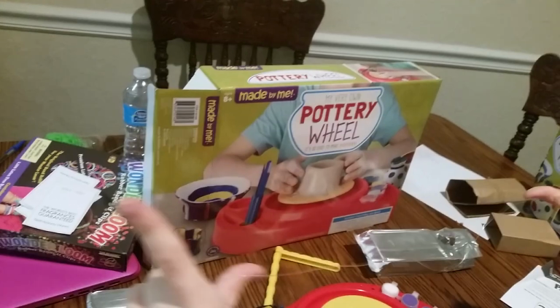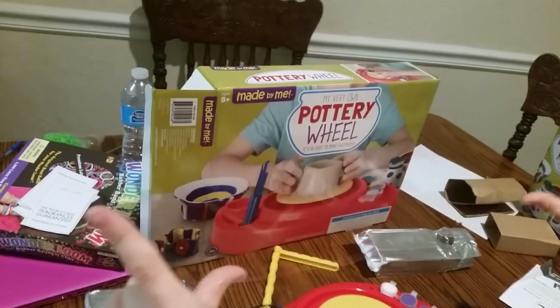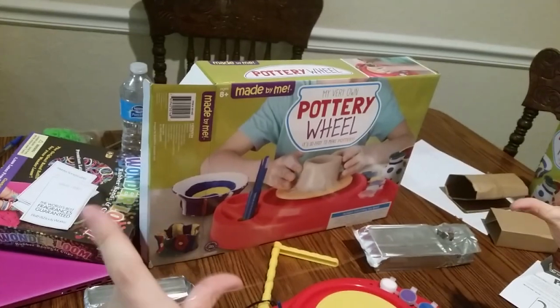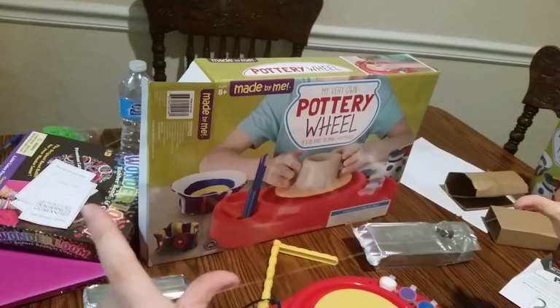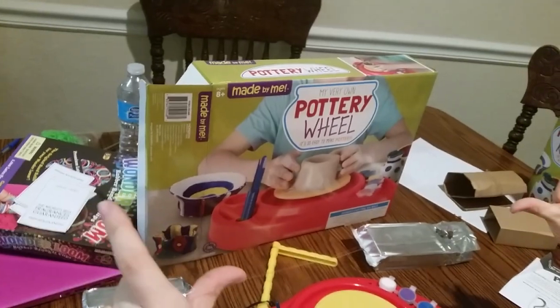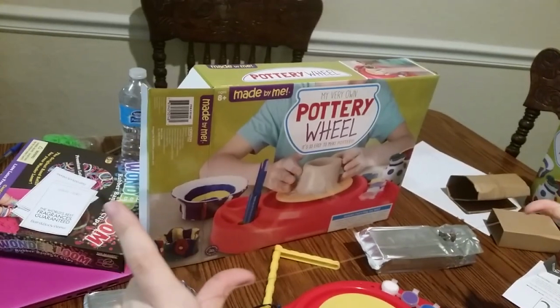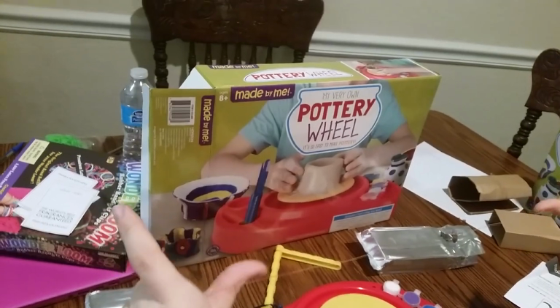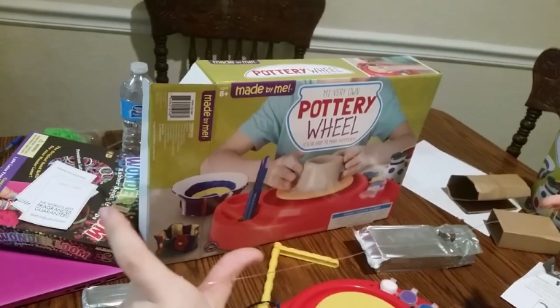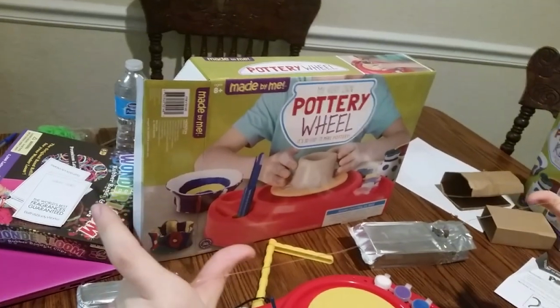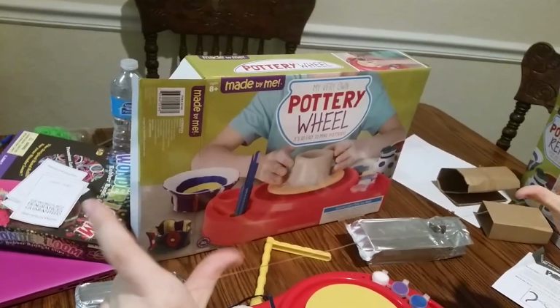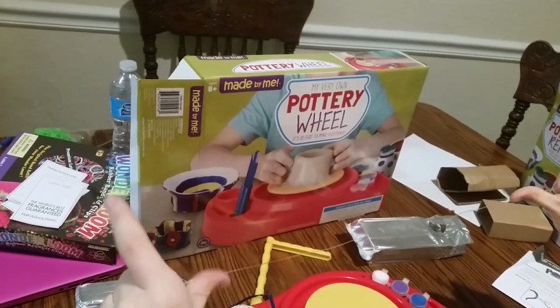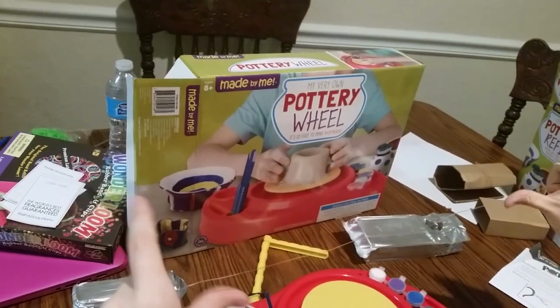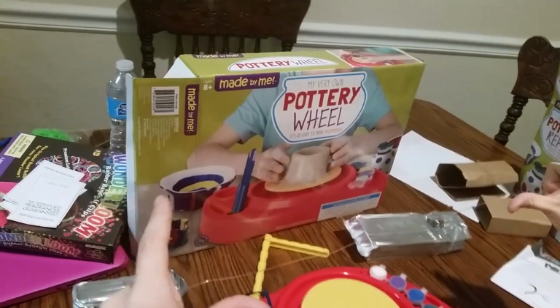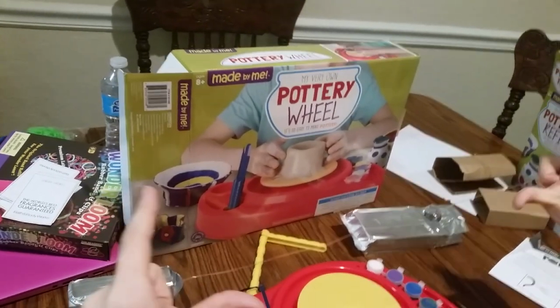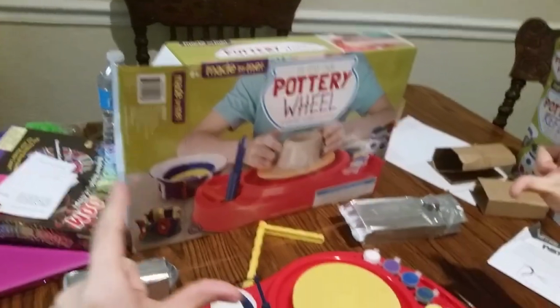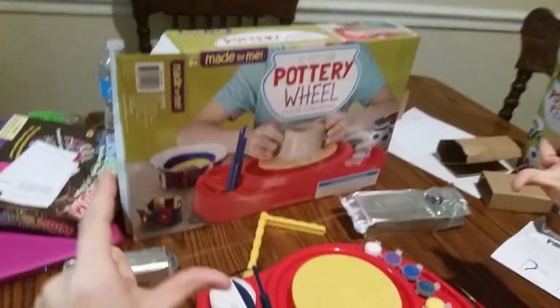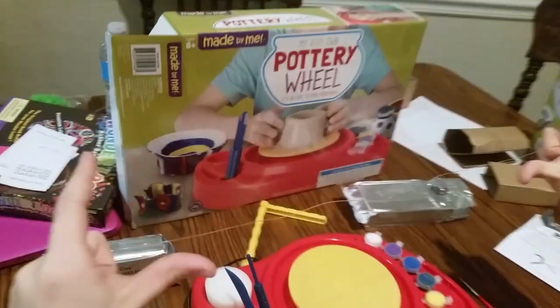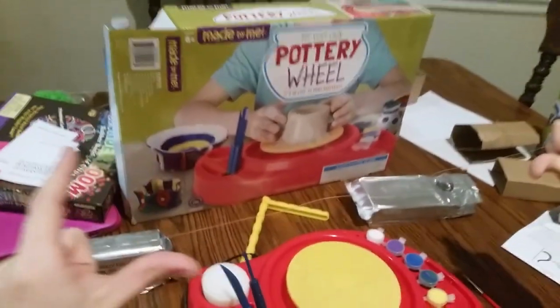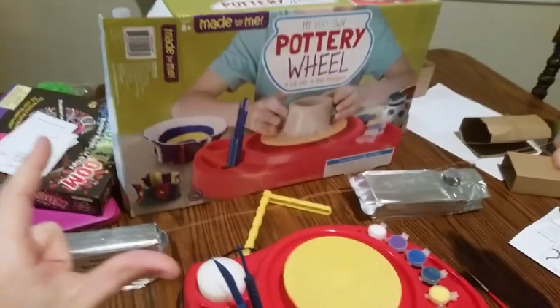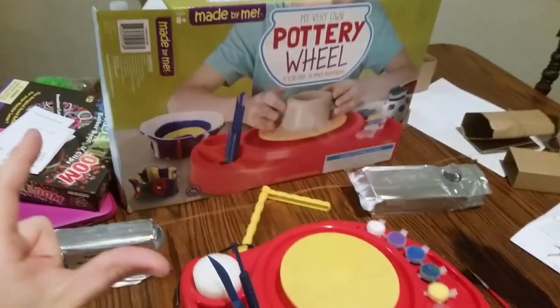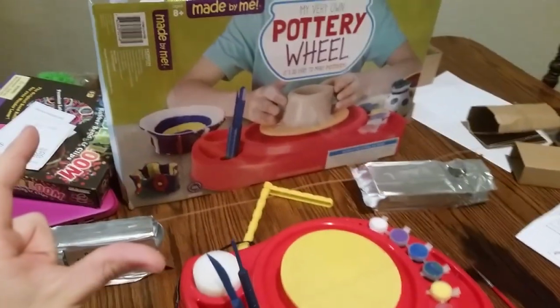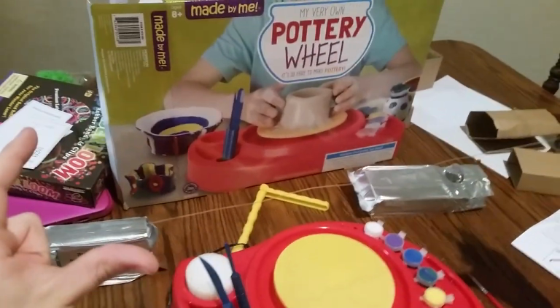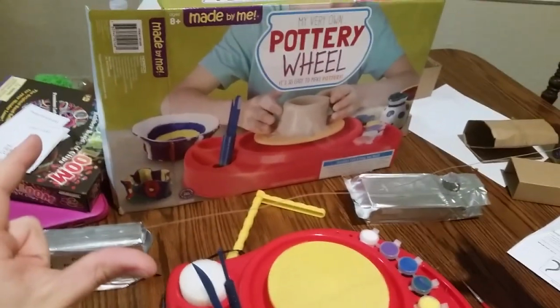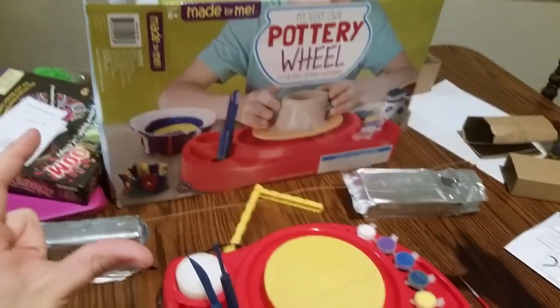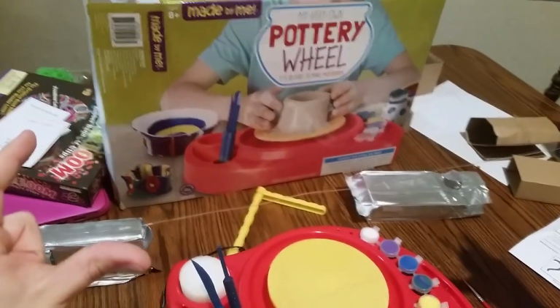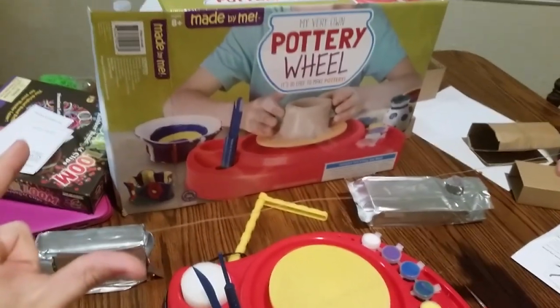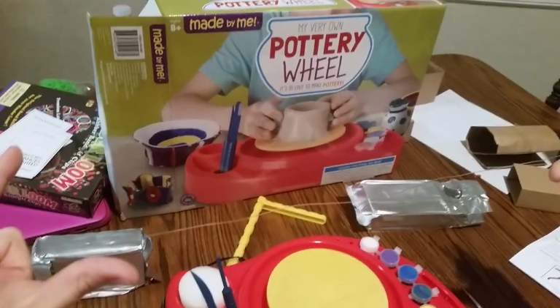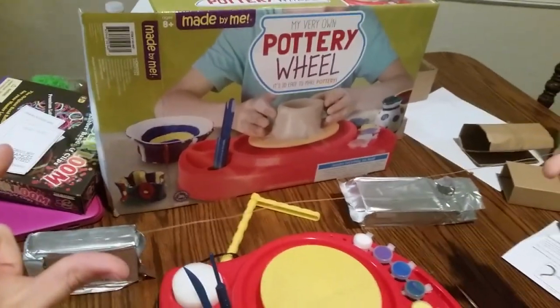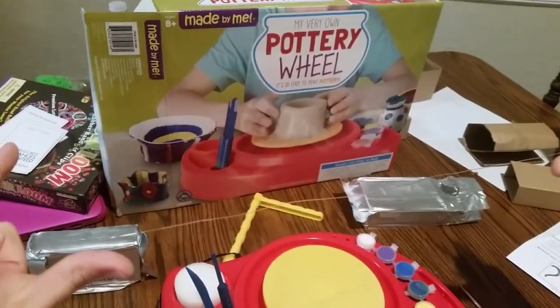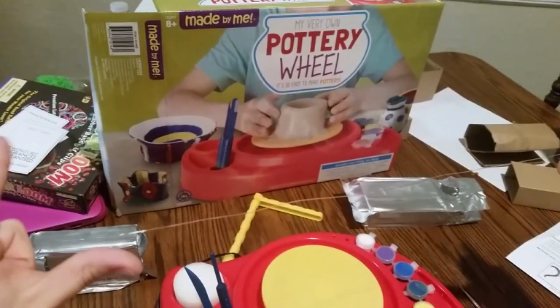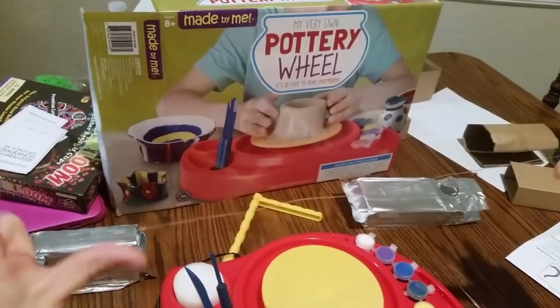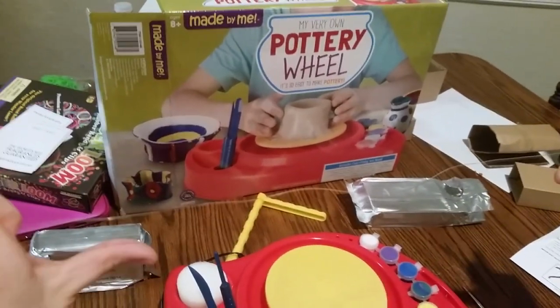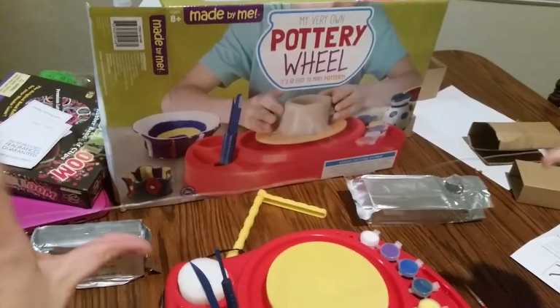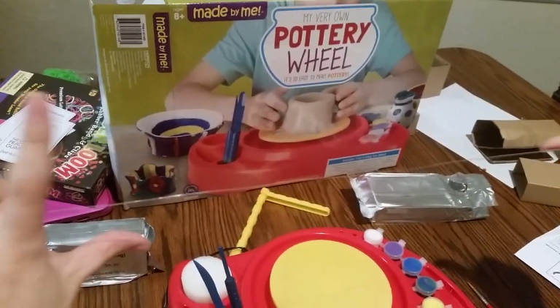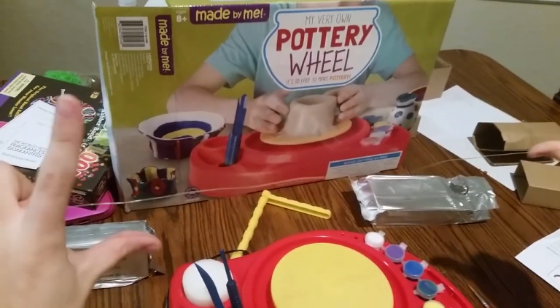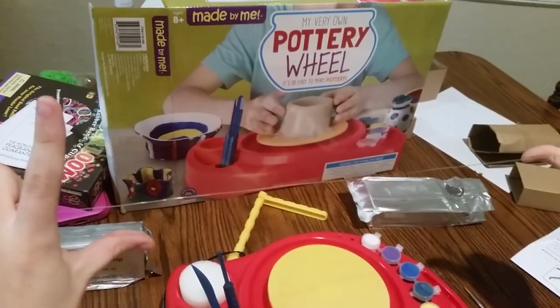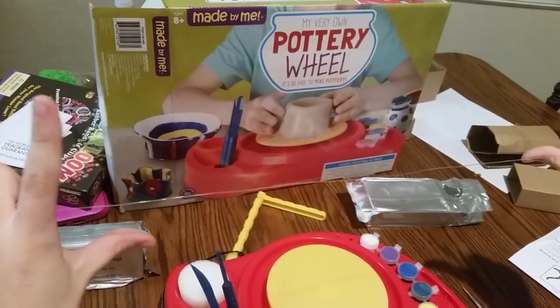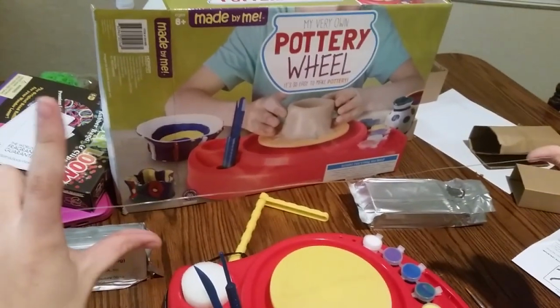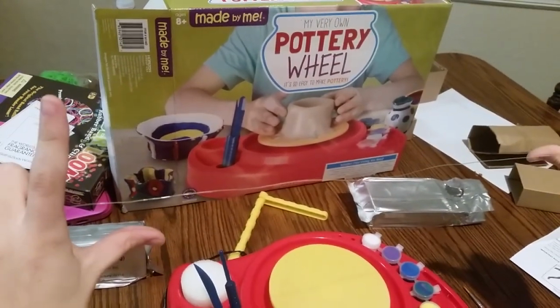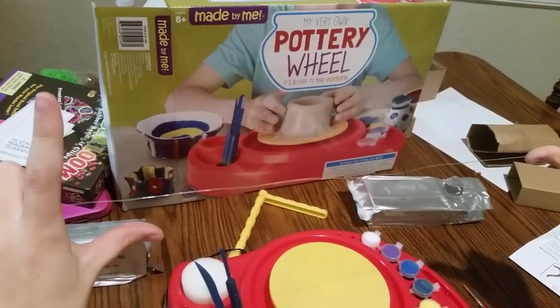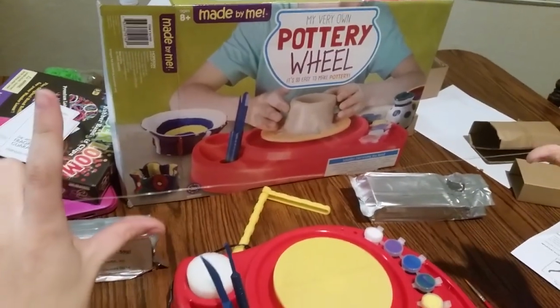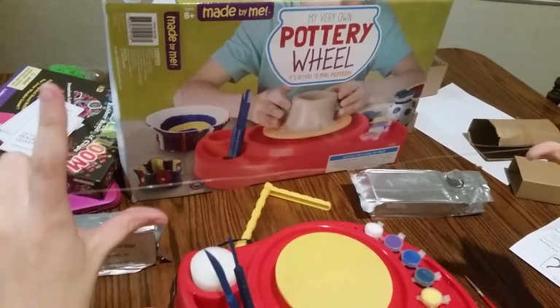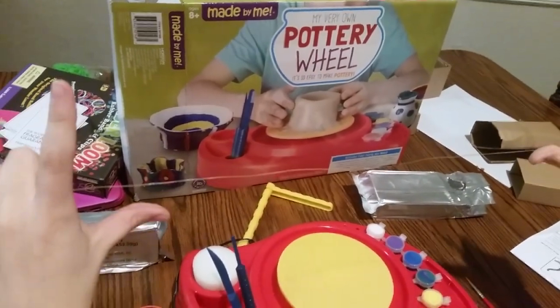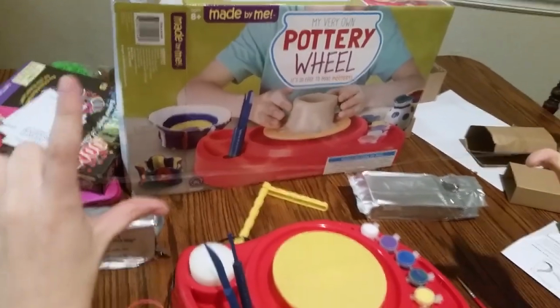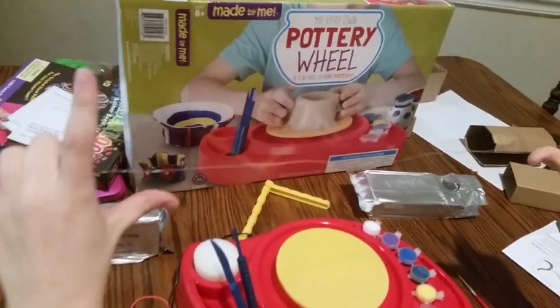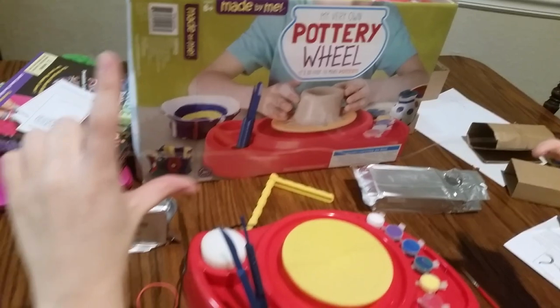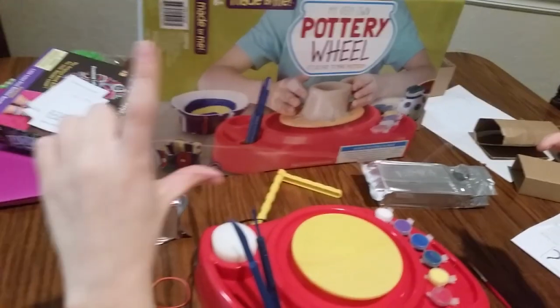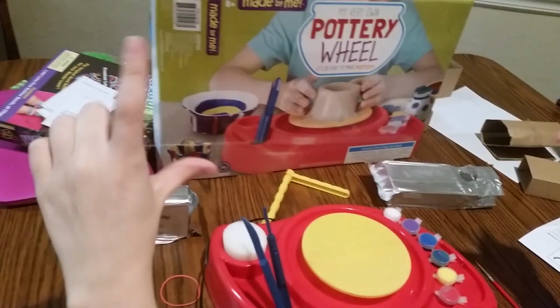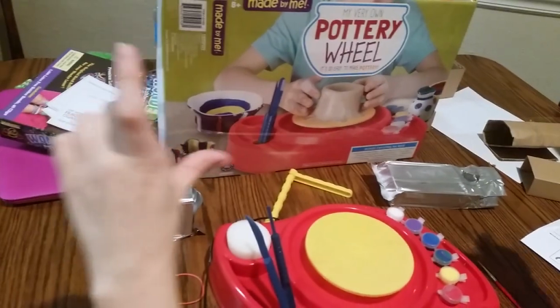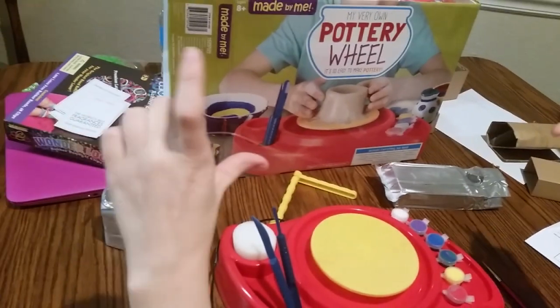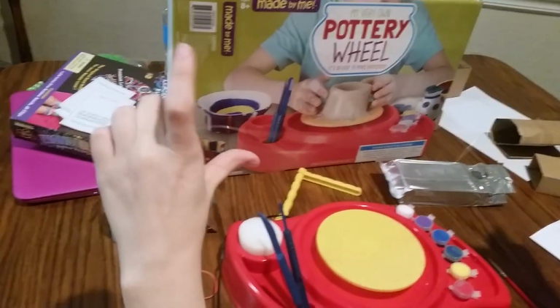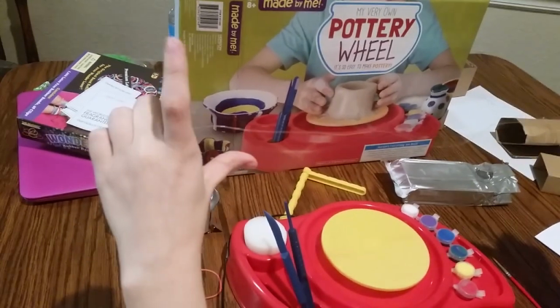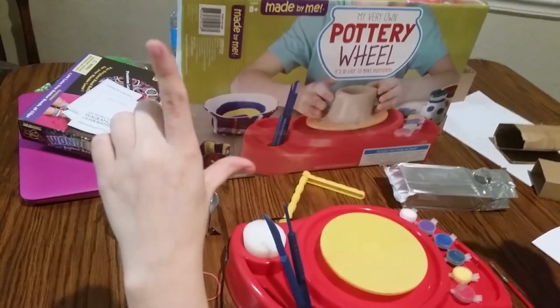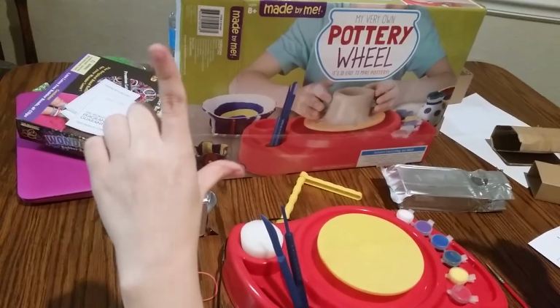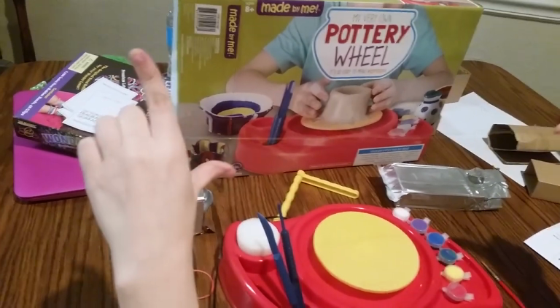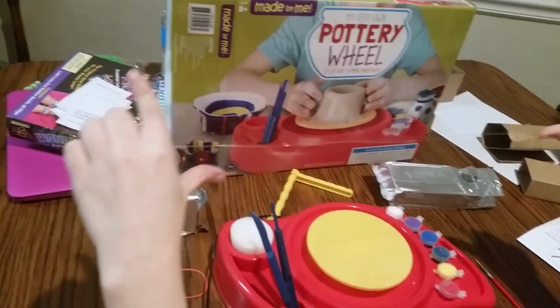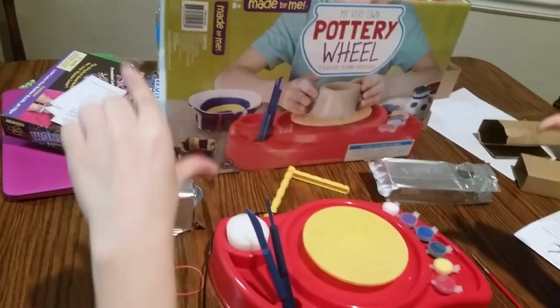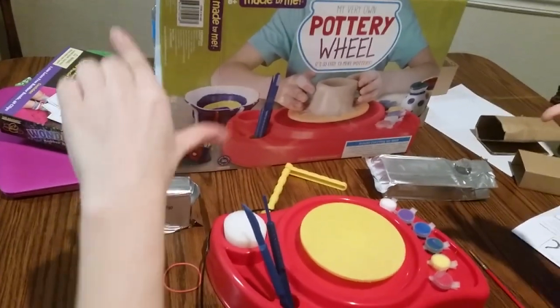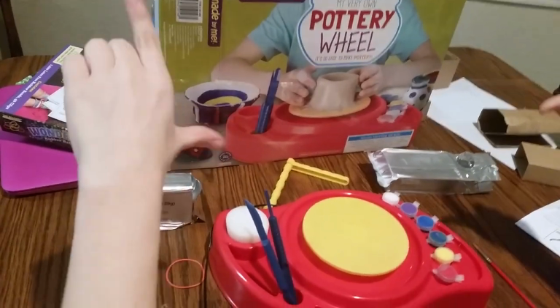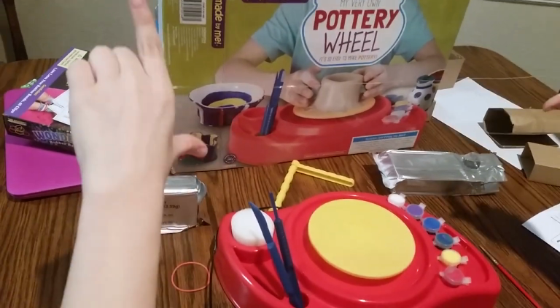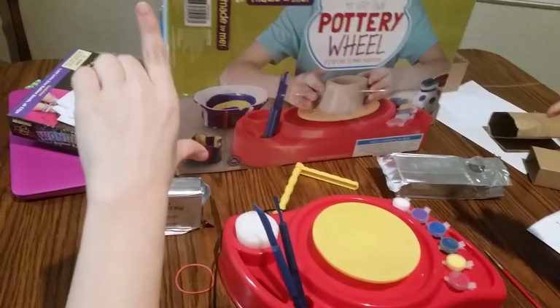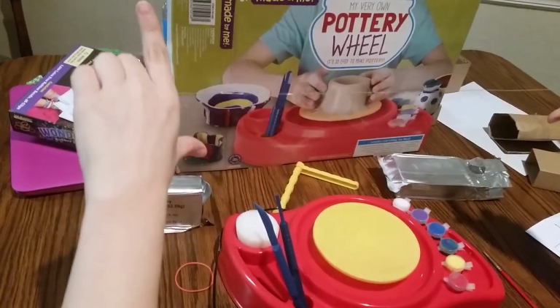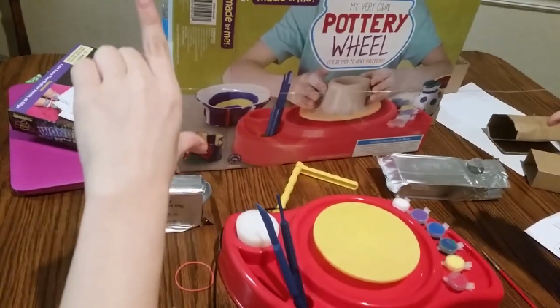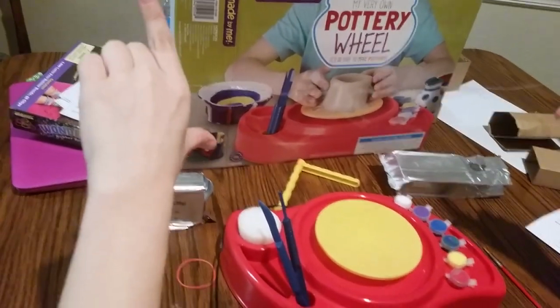Hey, welcome to Fun Pets and Kids. Once again, we have our pottery wheel and we're gonna show you how to use your fishing wire.